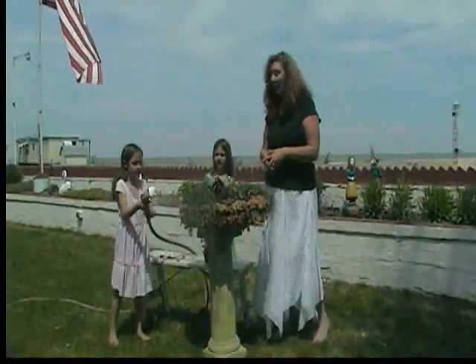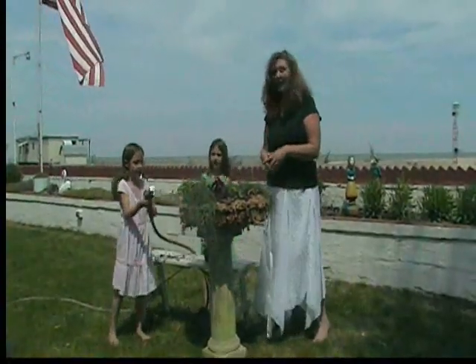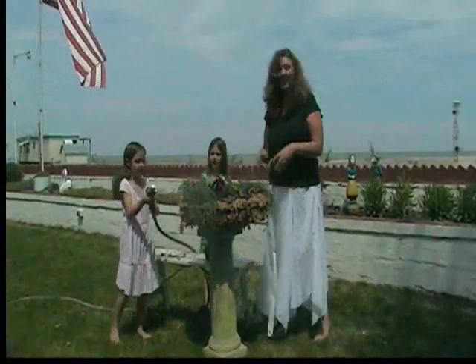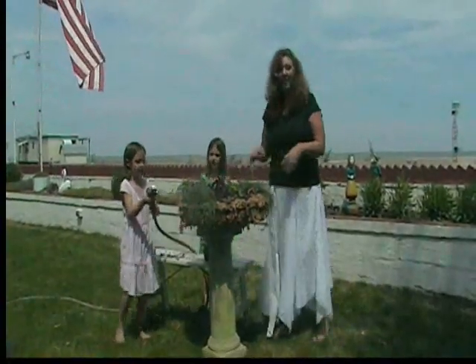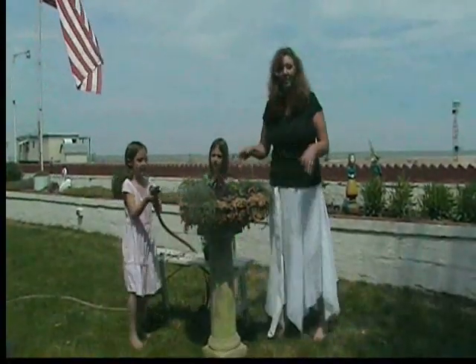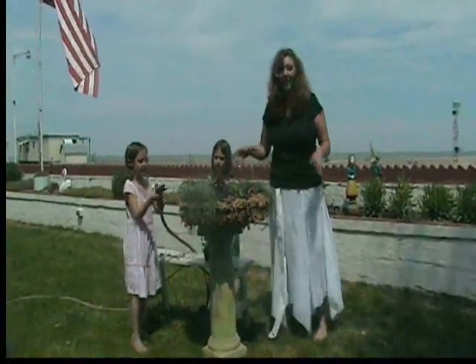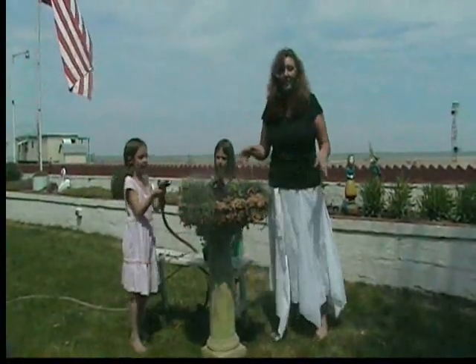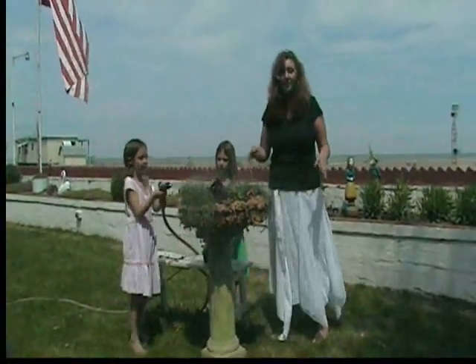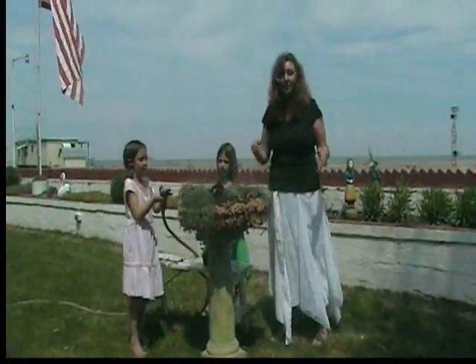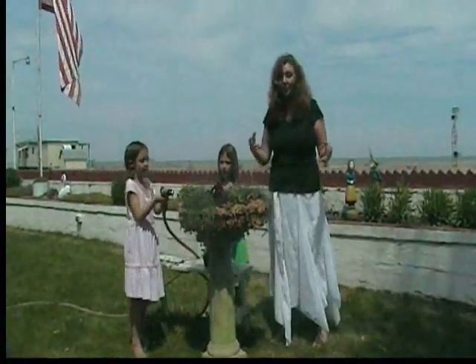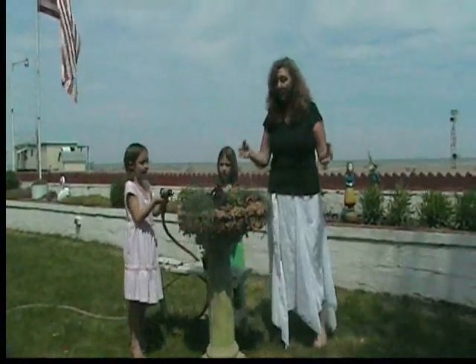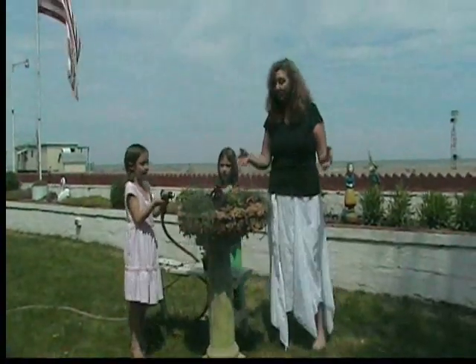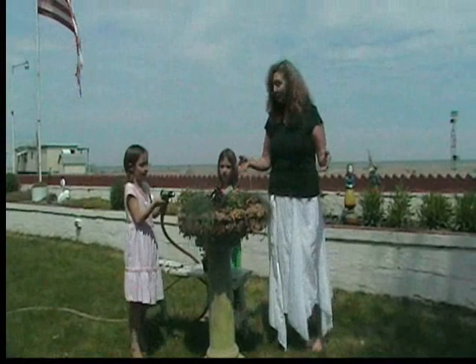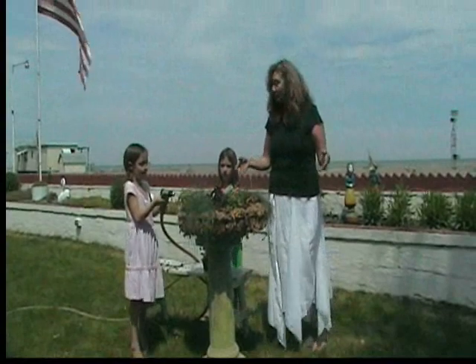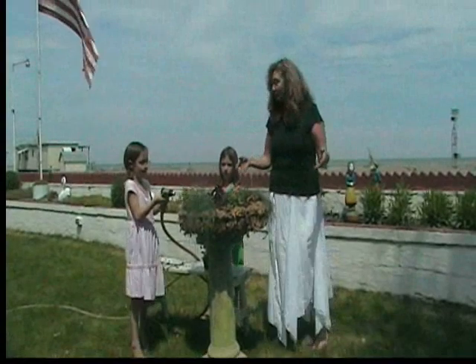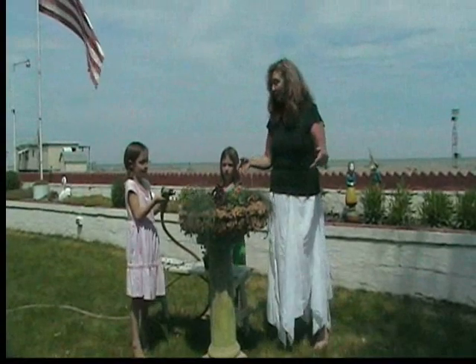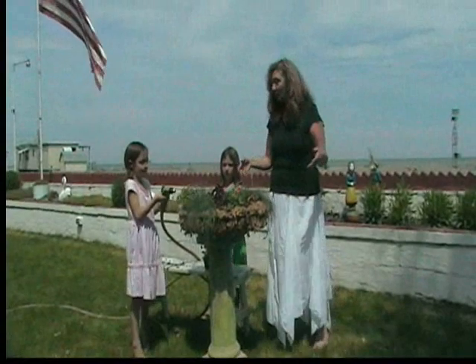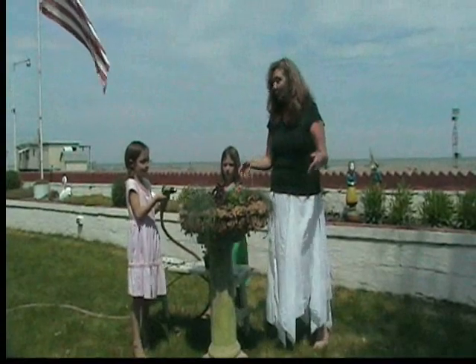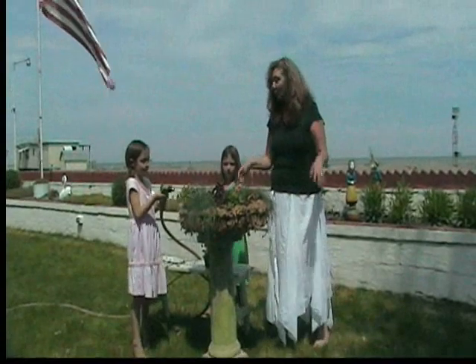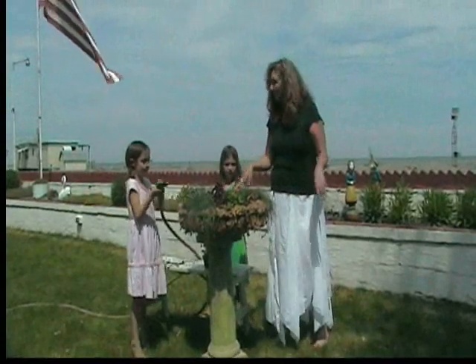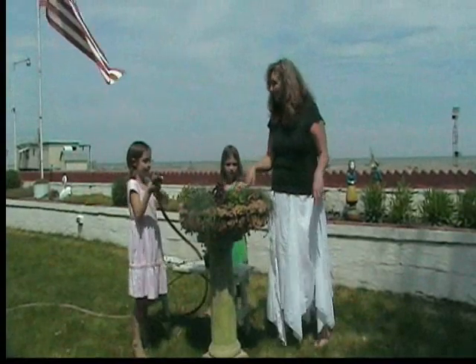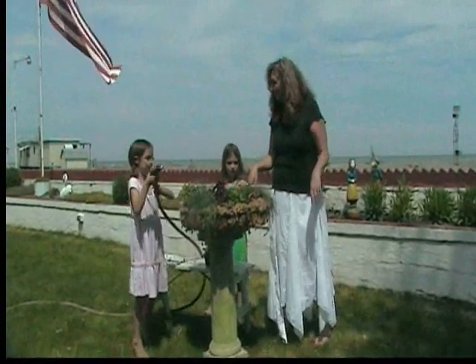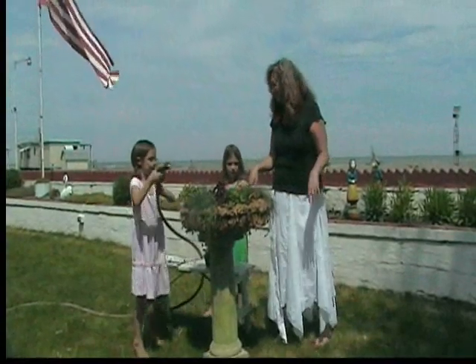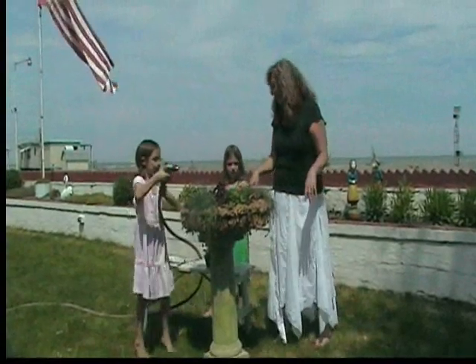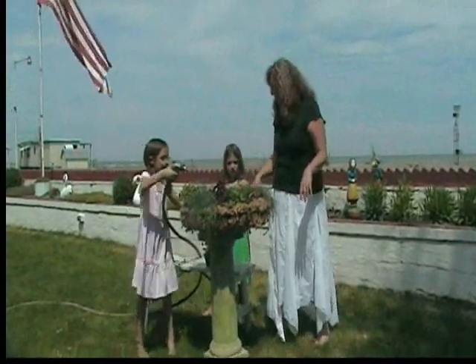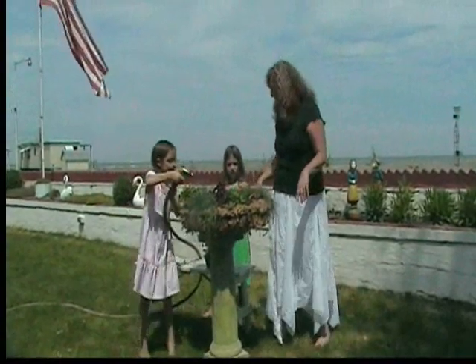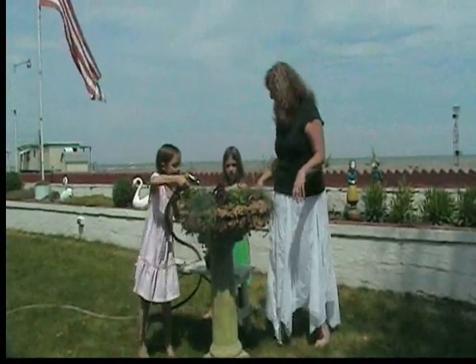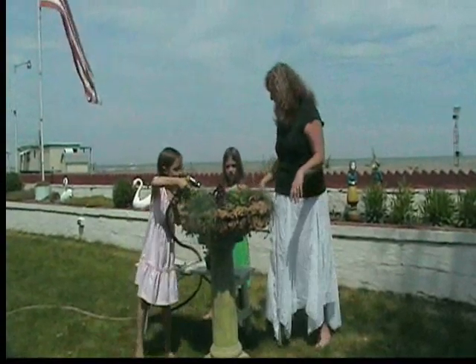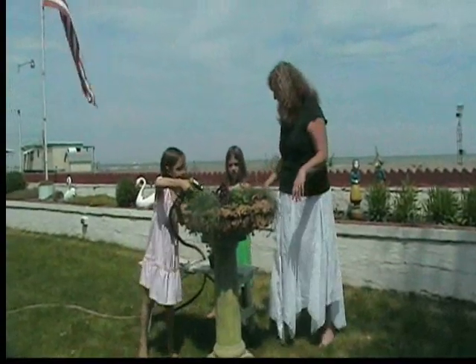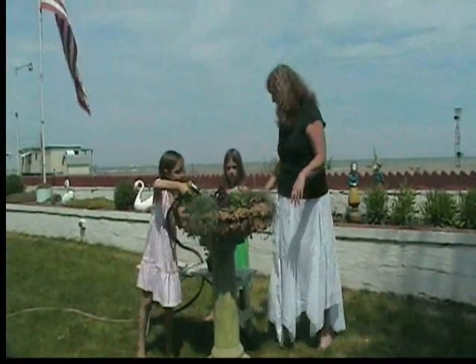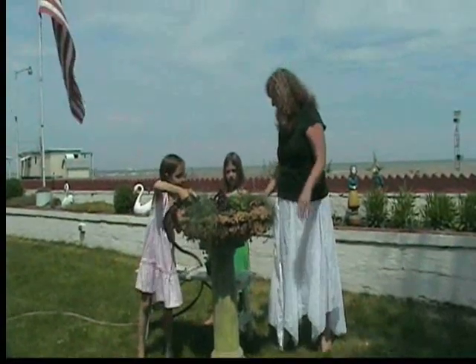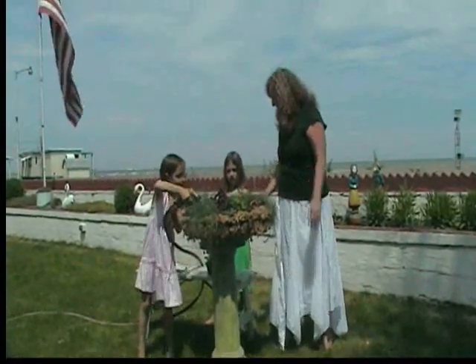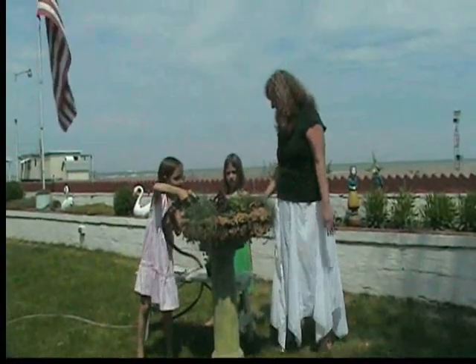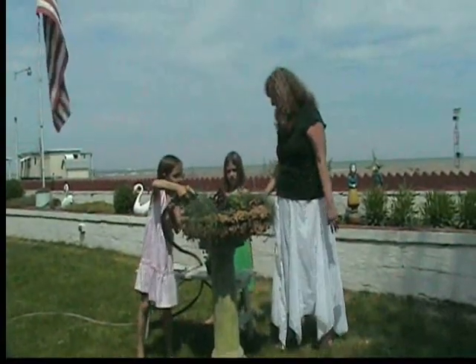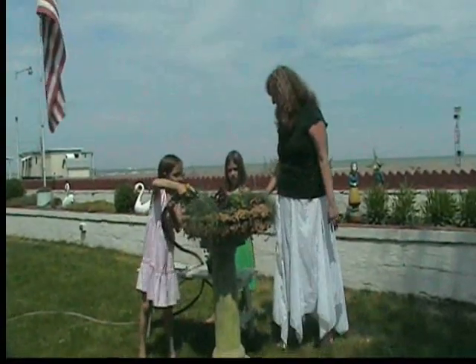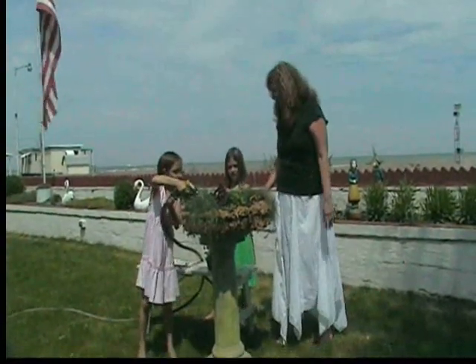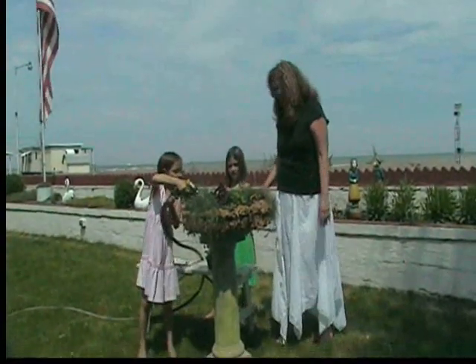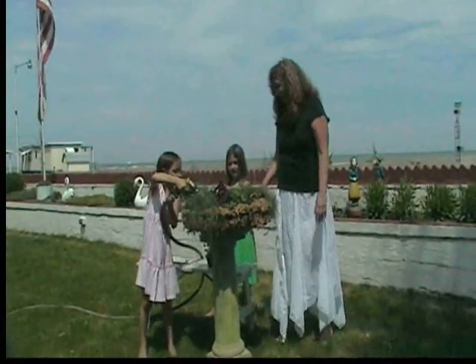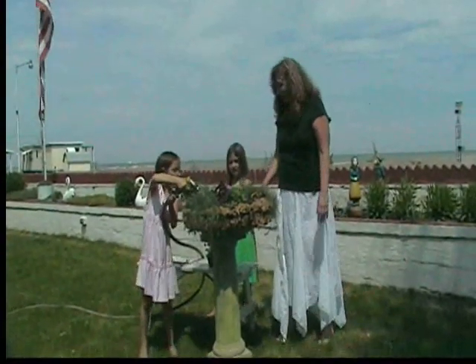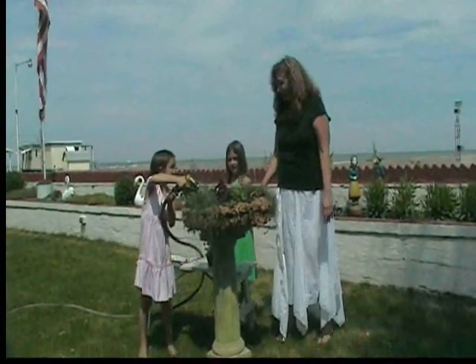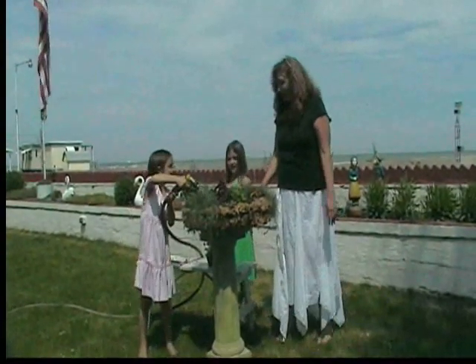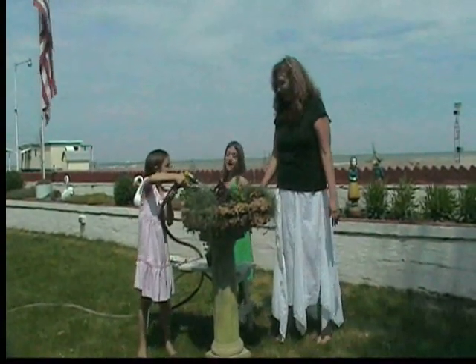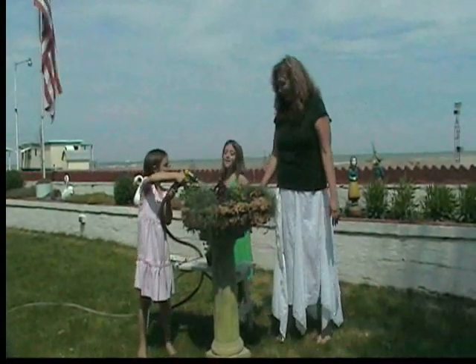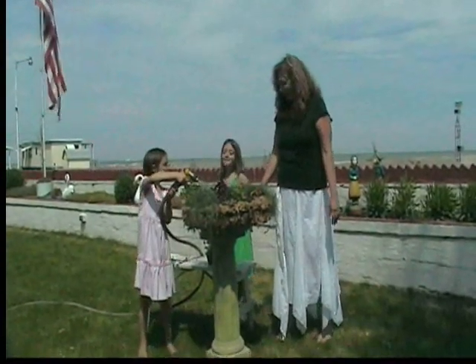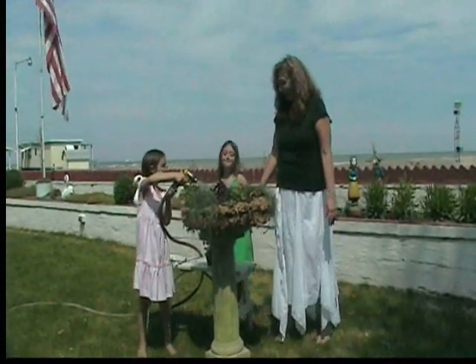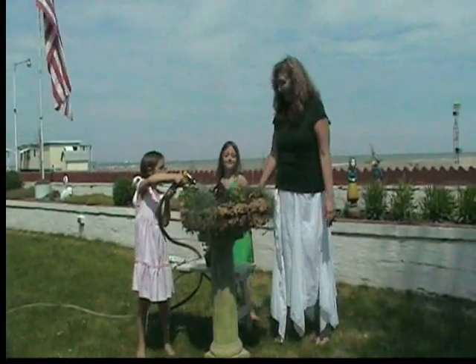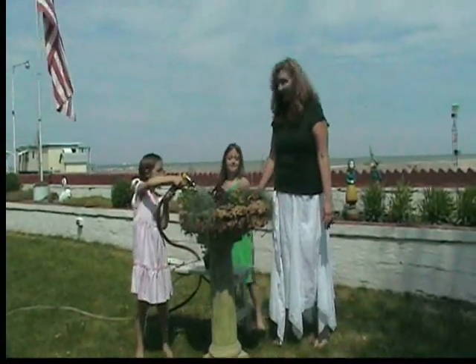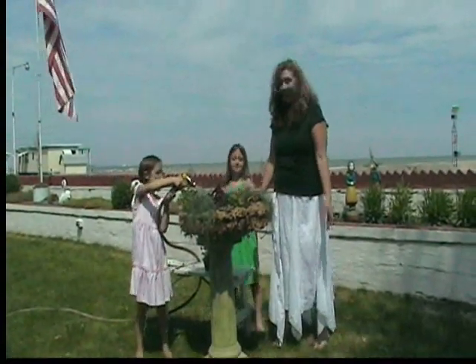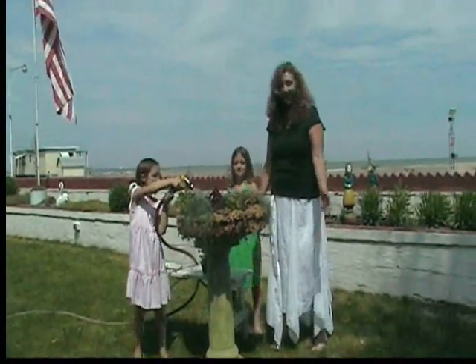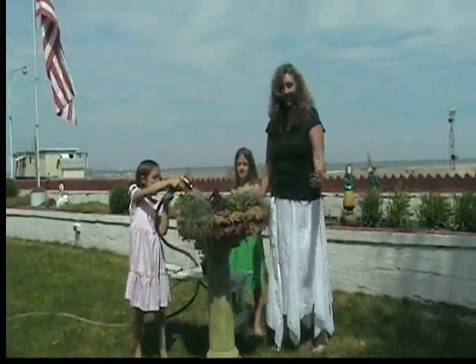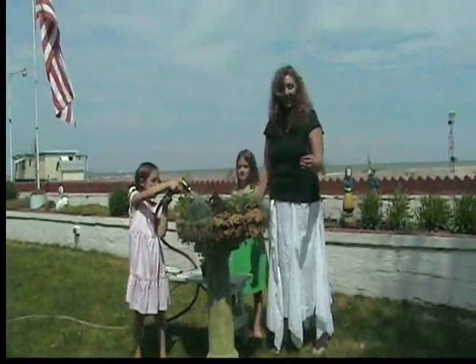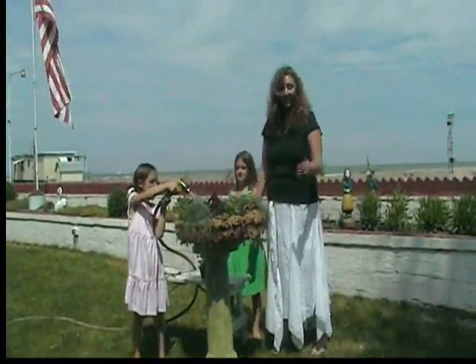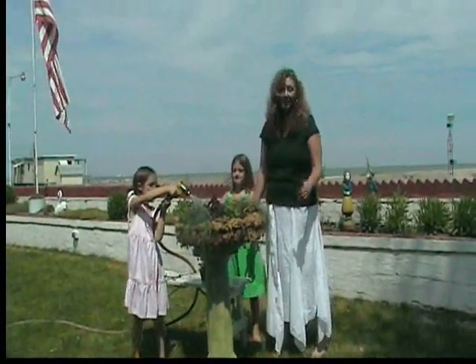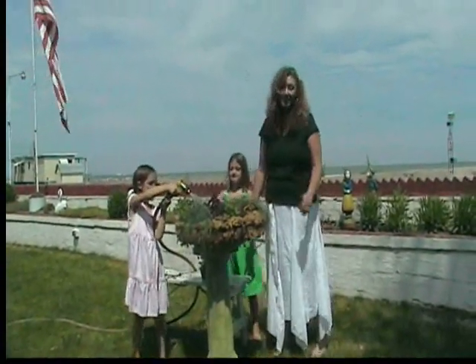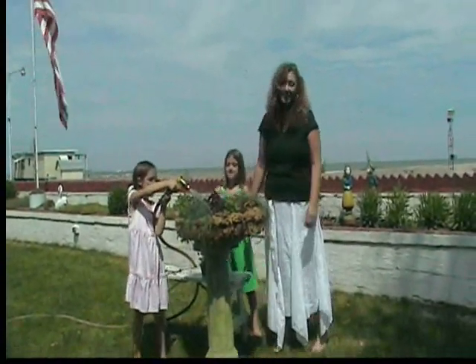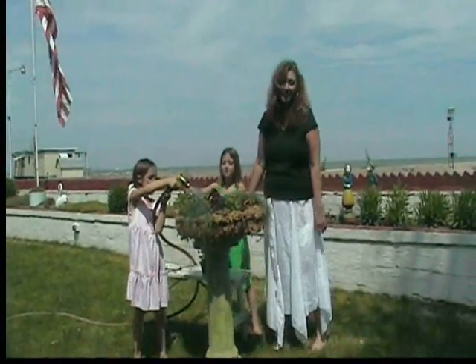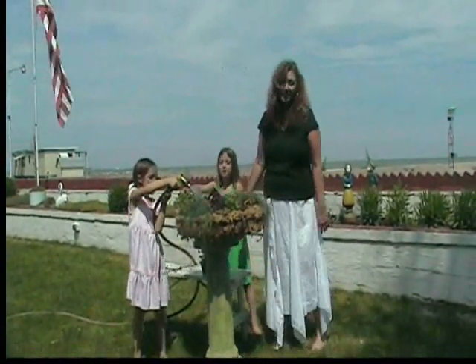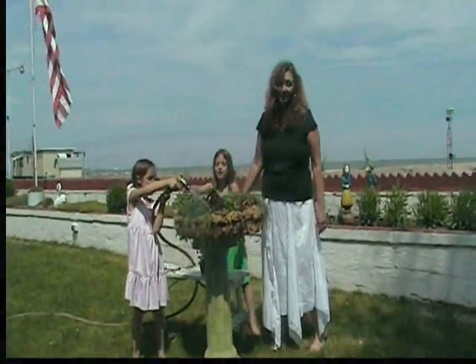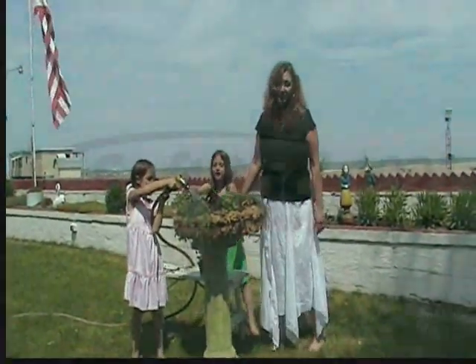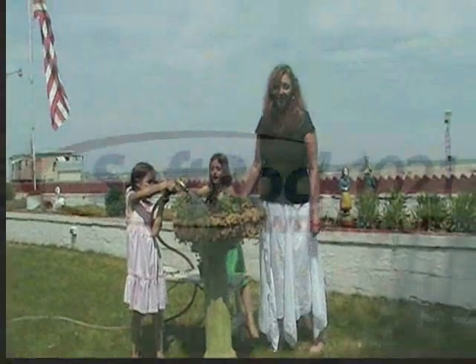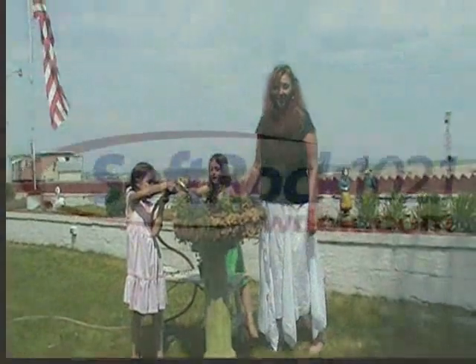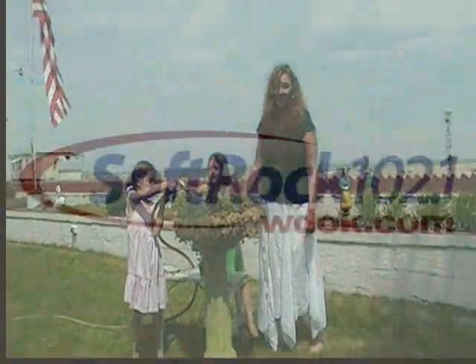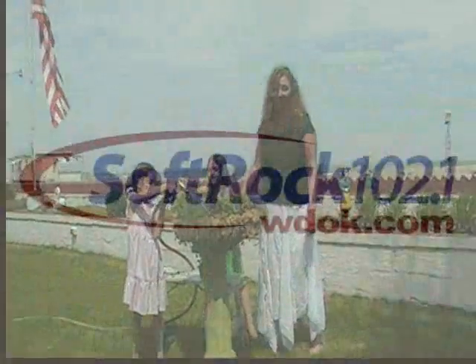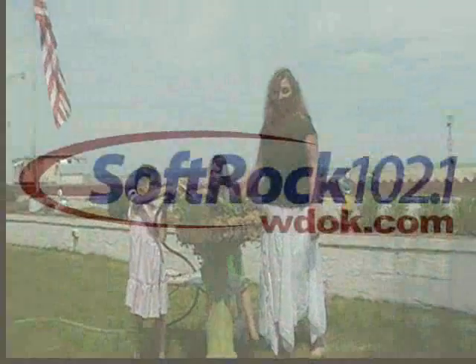So that is our June craft of the month. If you've got any other ideas for crafts this summer, we would love to hear from you guys. Alright, and thank you for listening to WDOK.